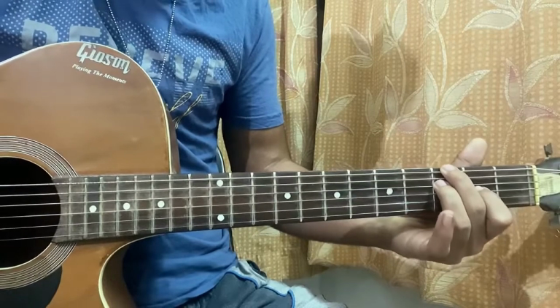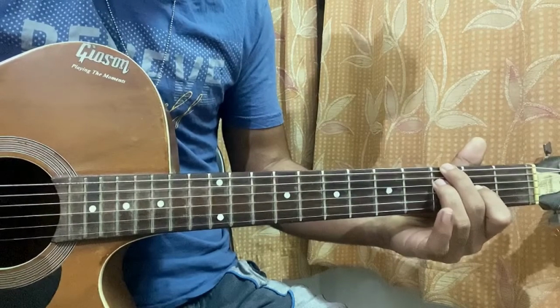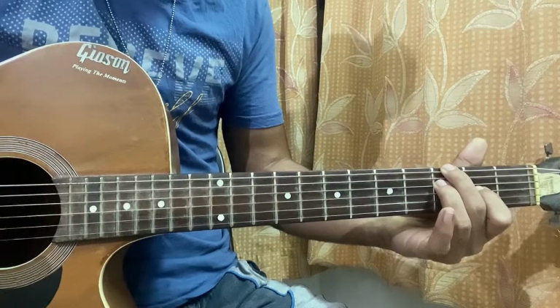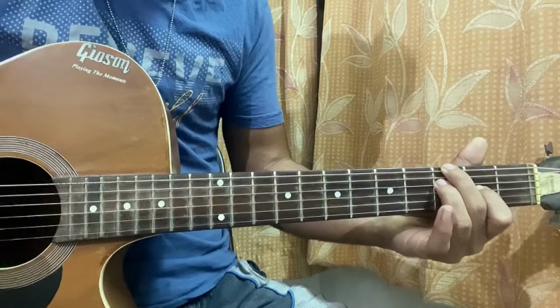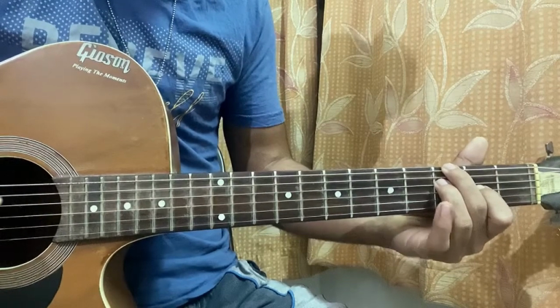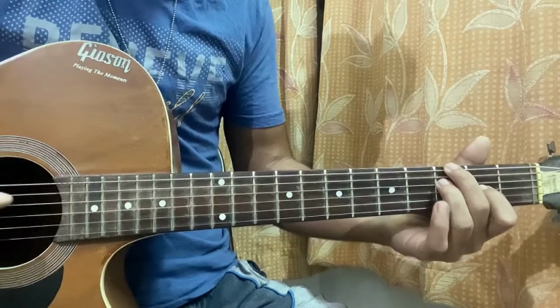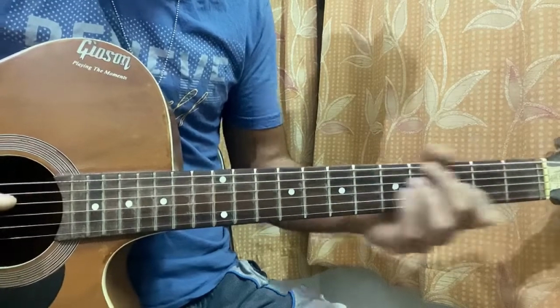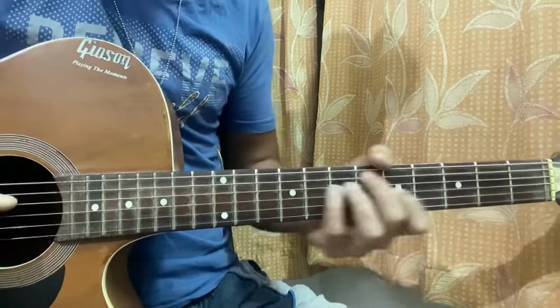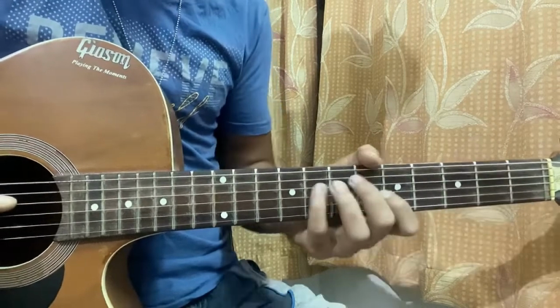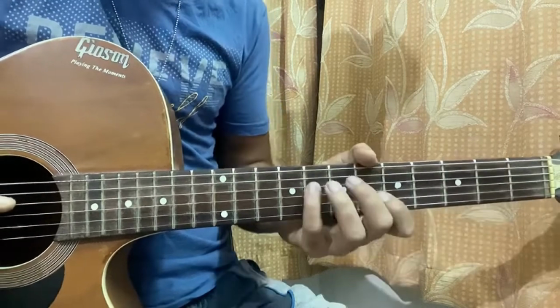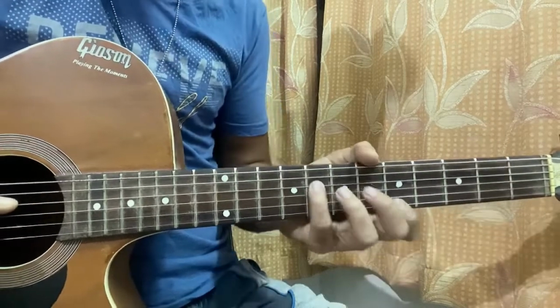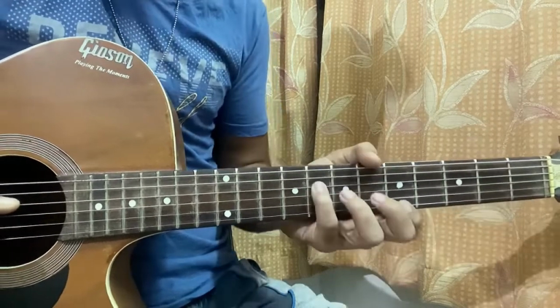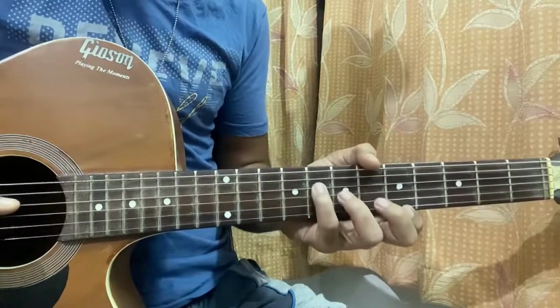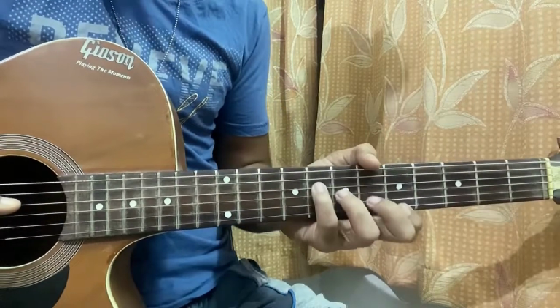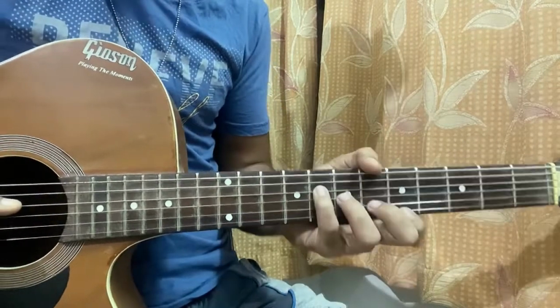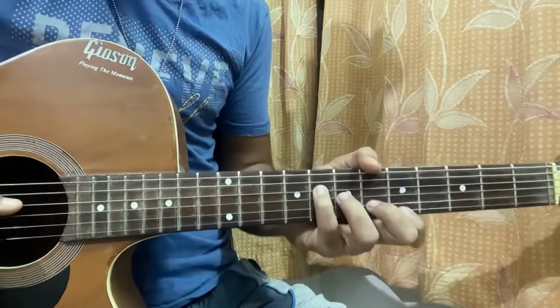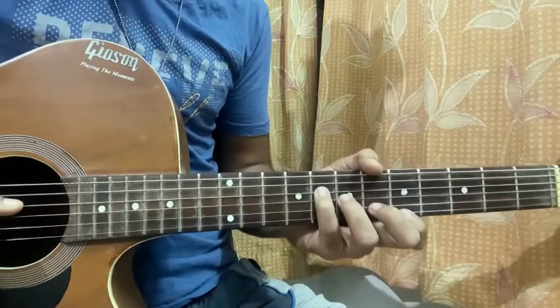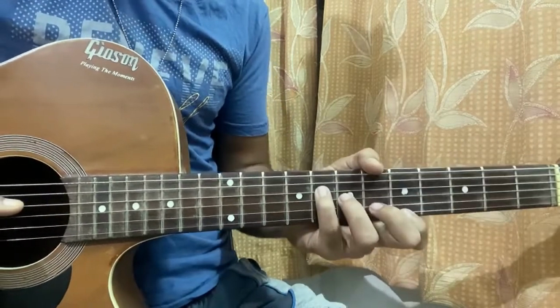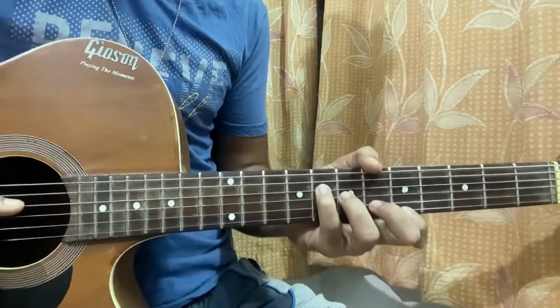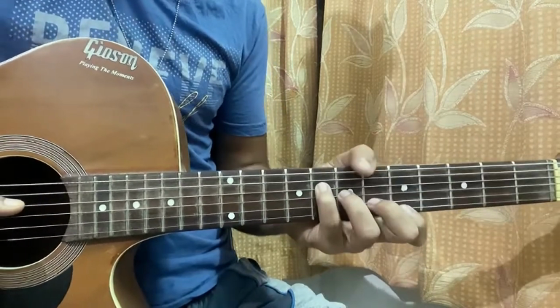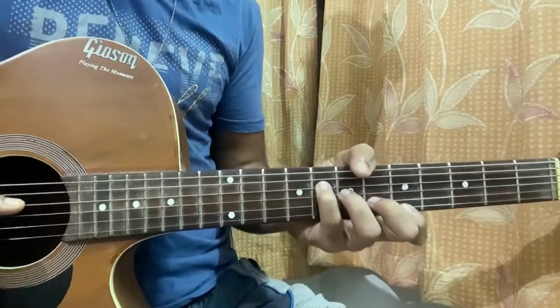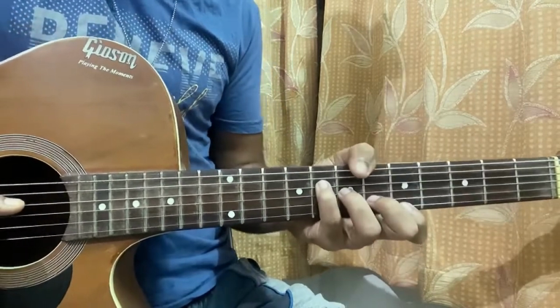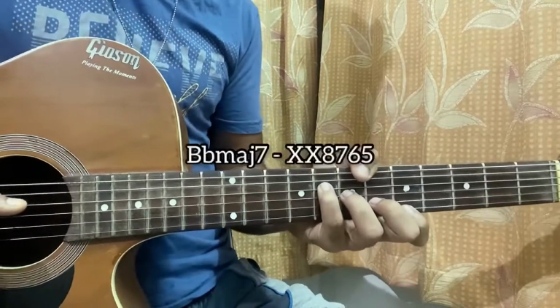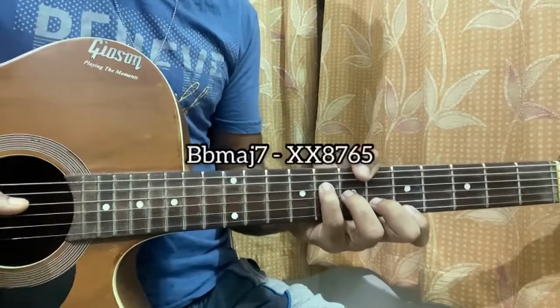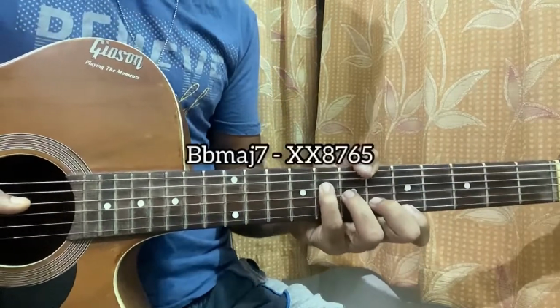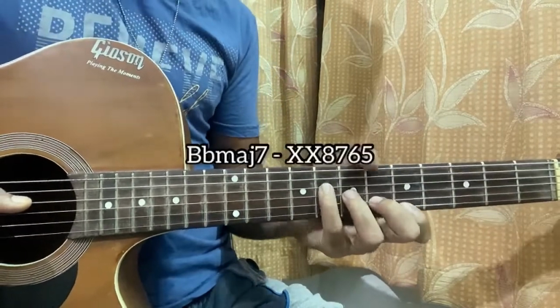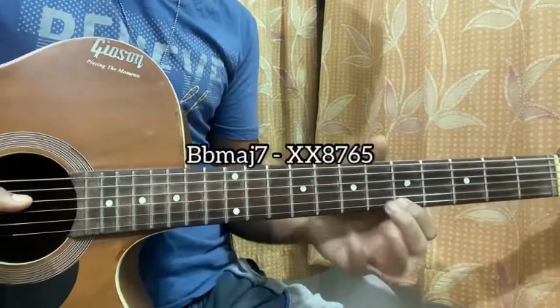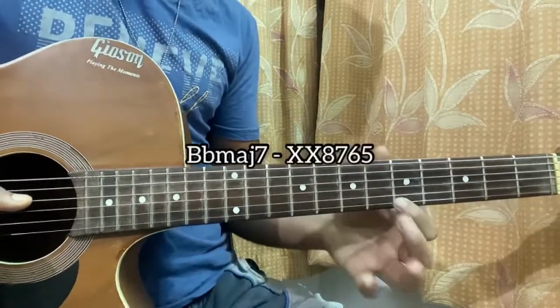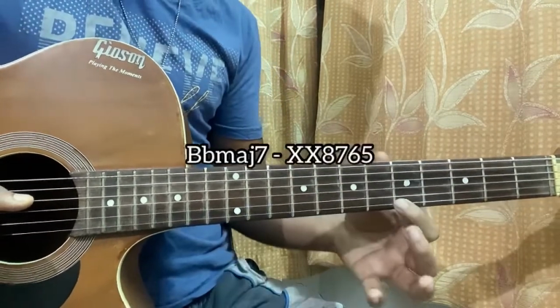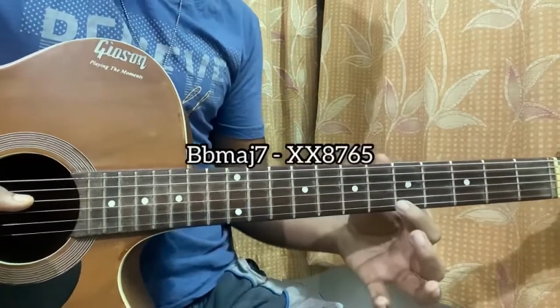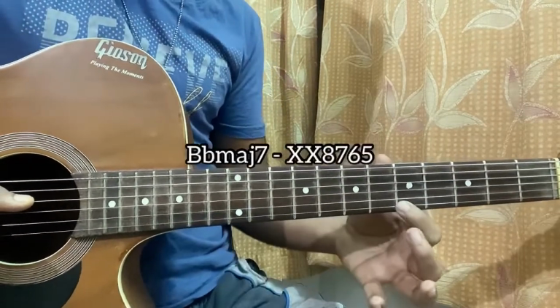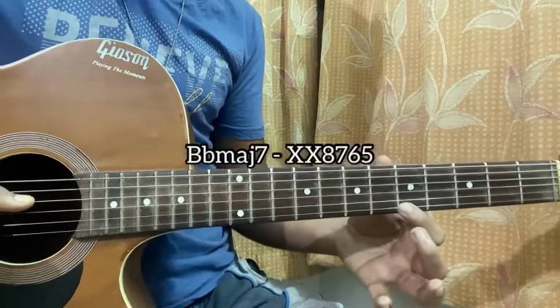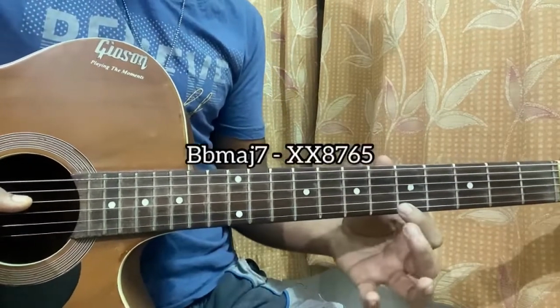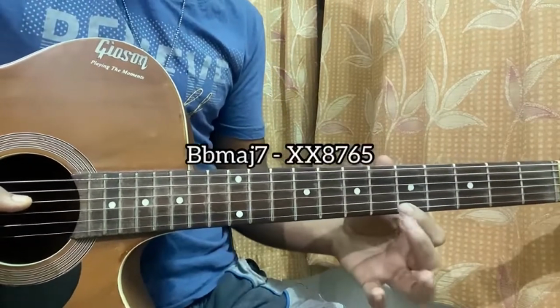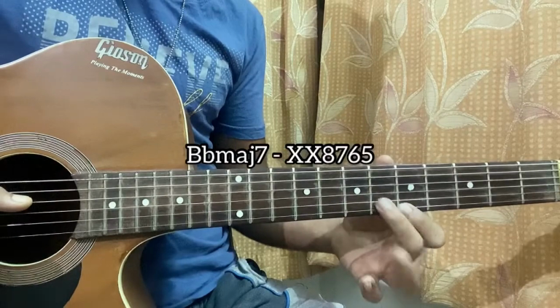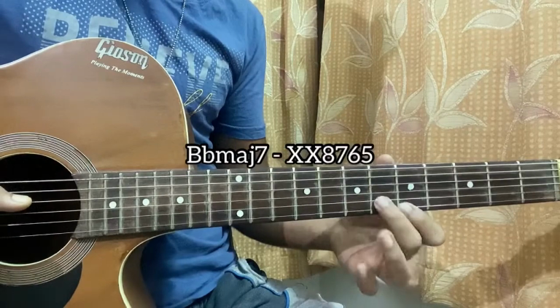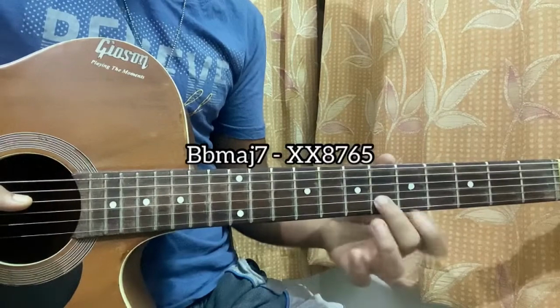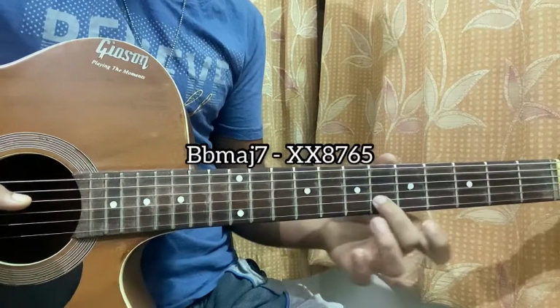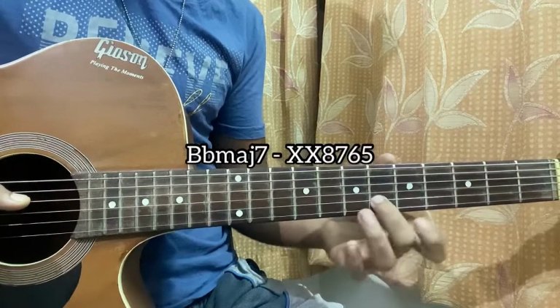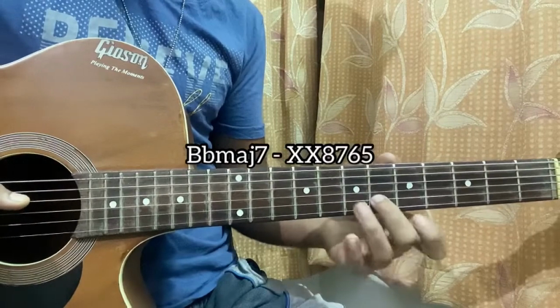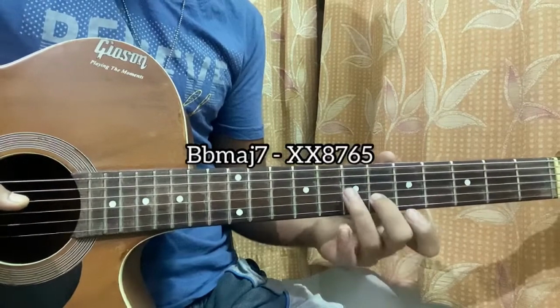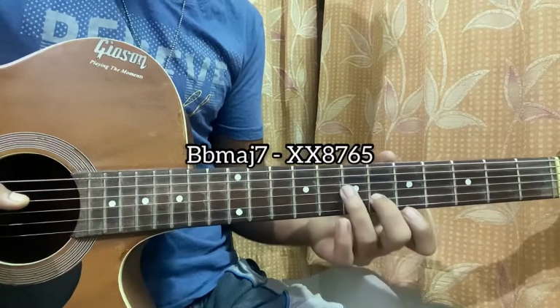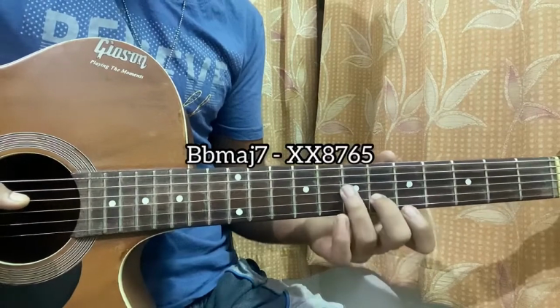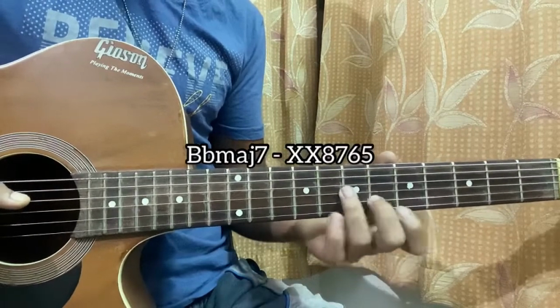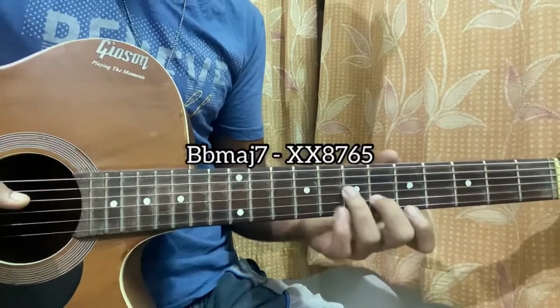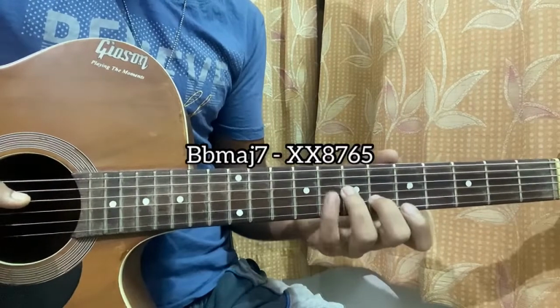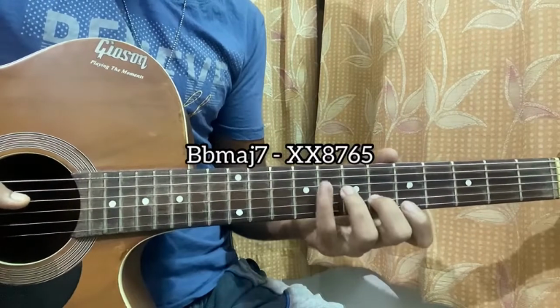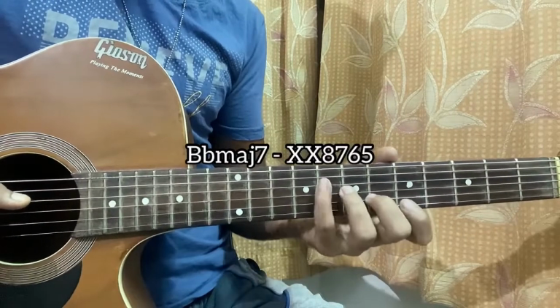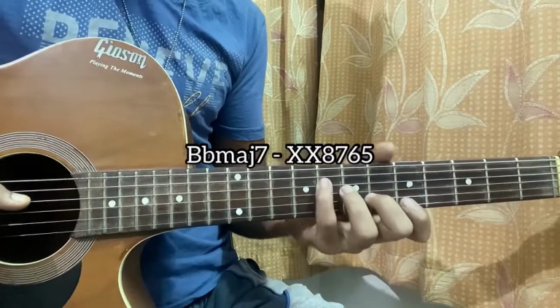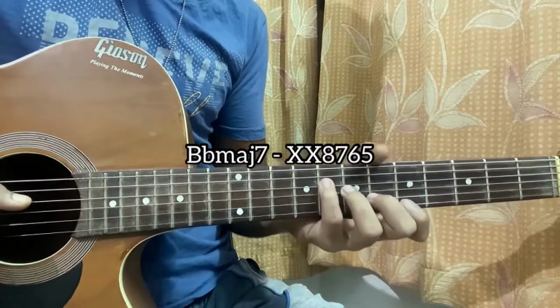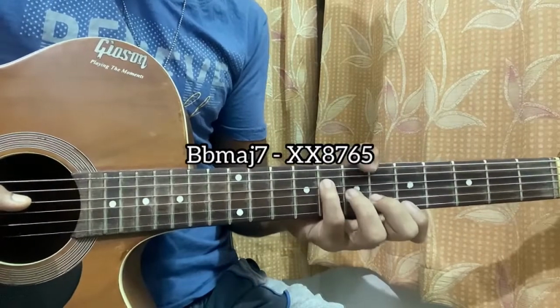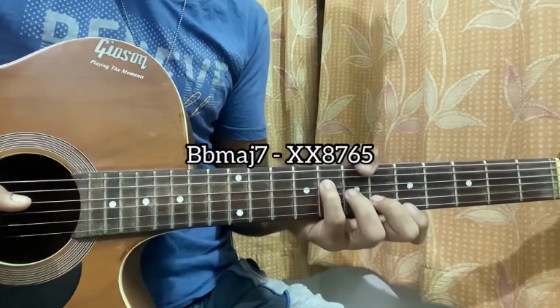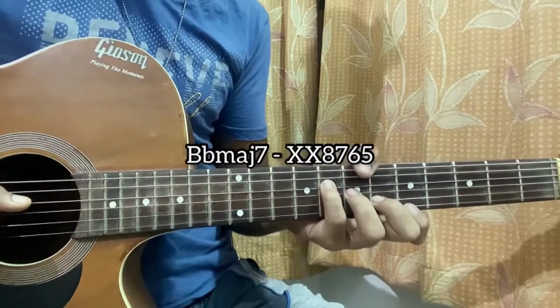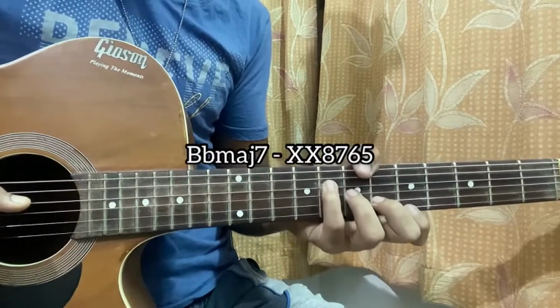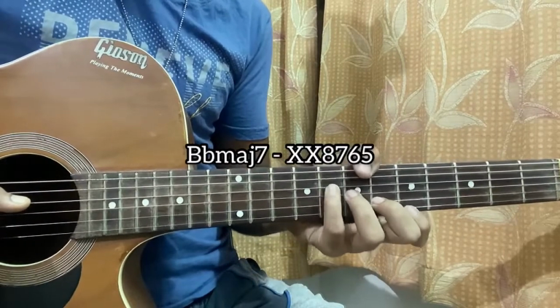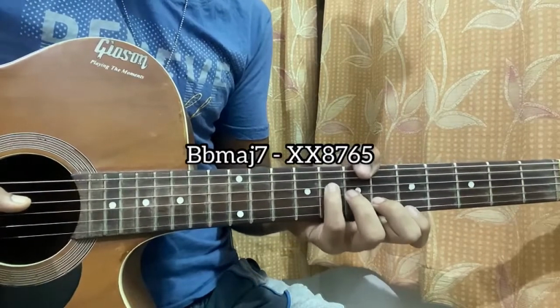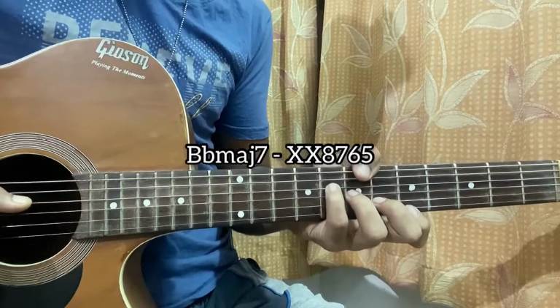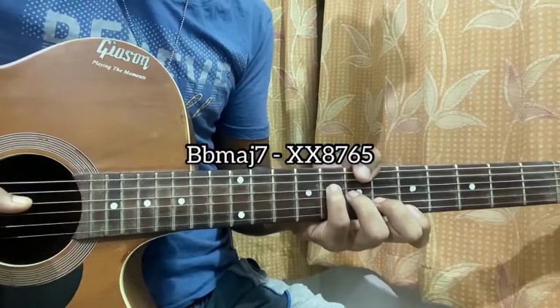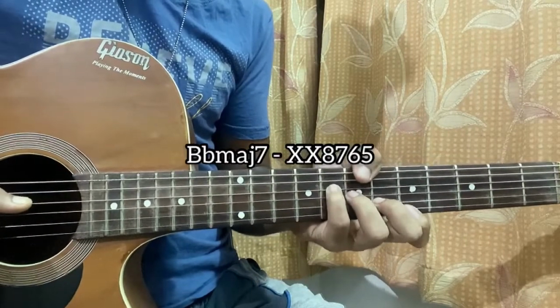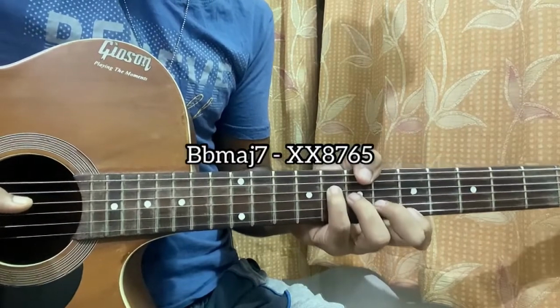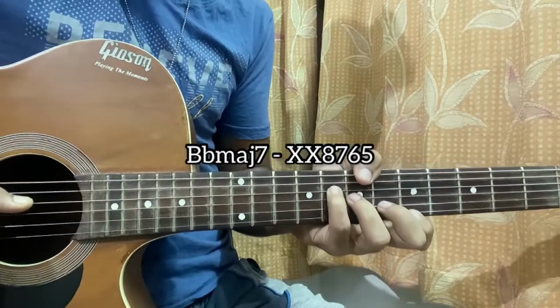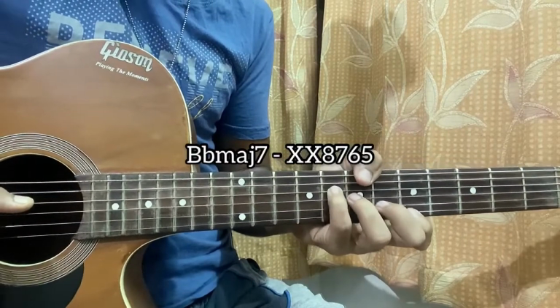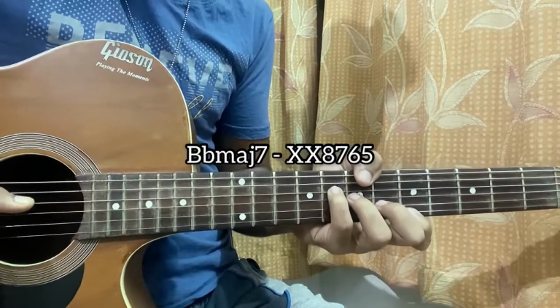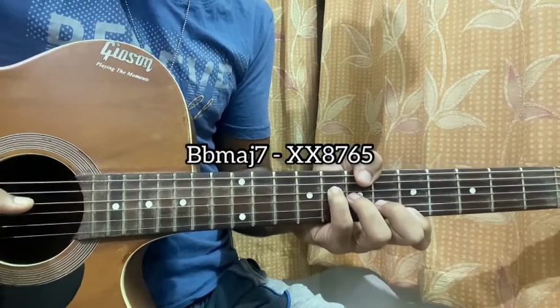Then we have a B flat major 7: 5 on E, 6 on B, 7 on G, and 8 on D. That's how you play this chord.